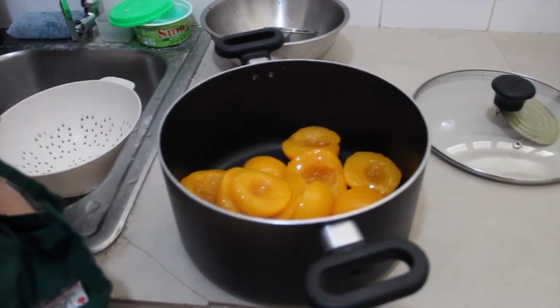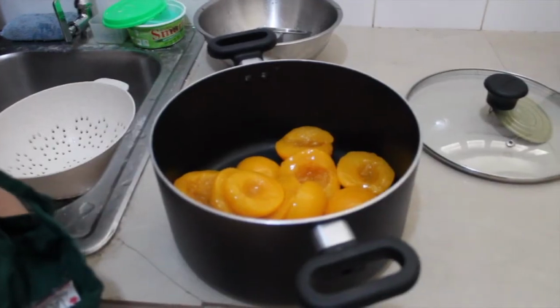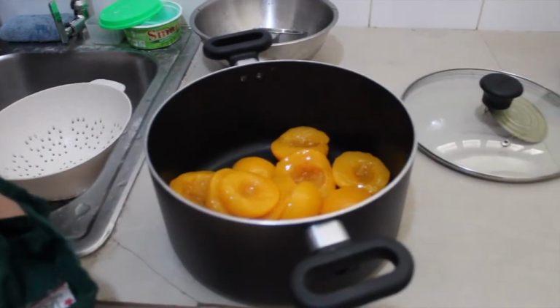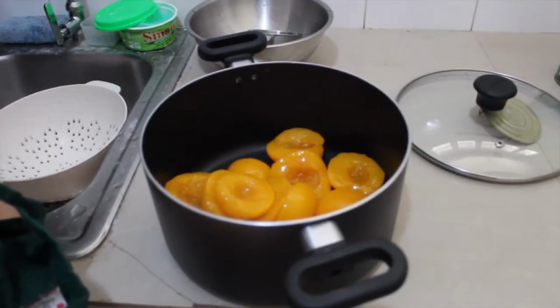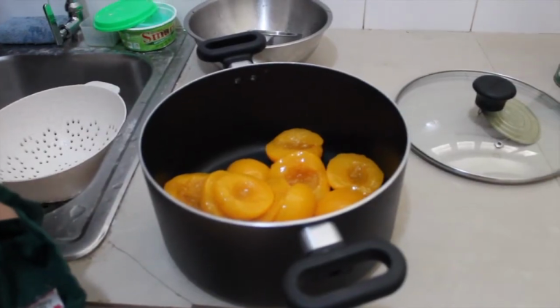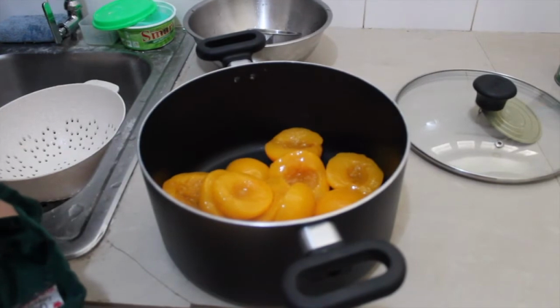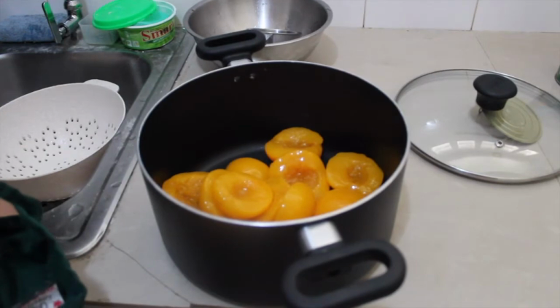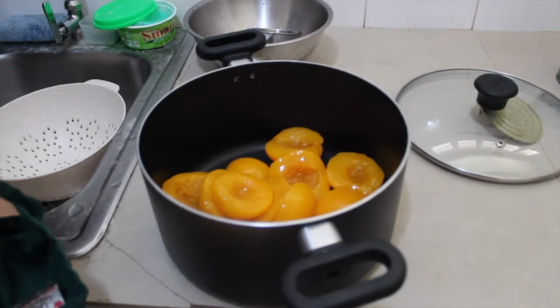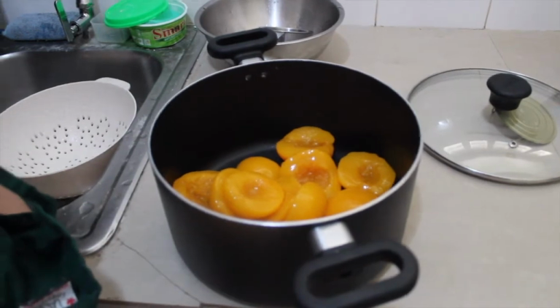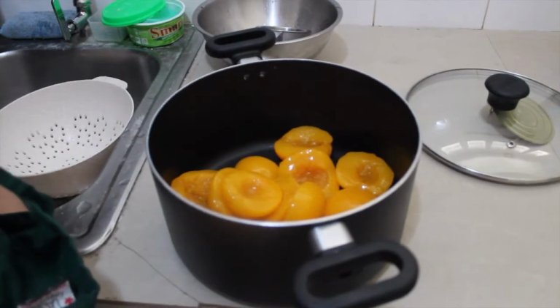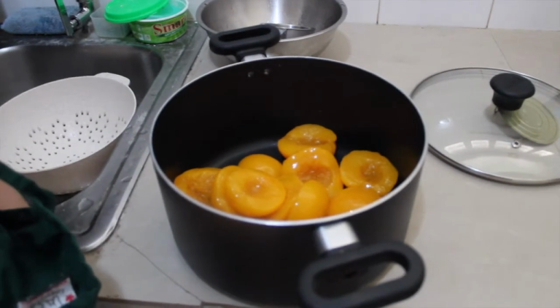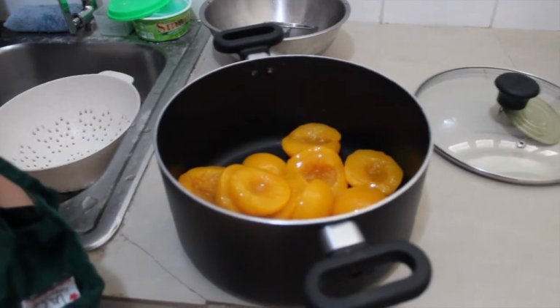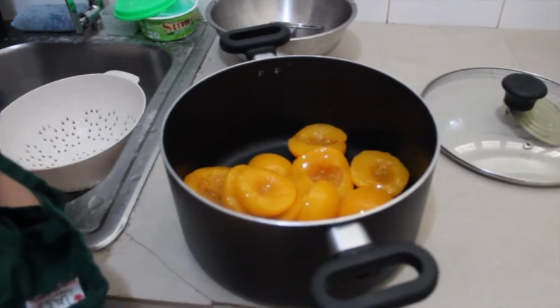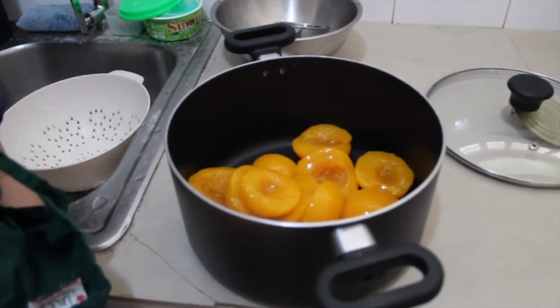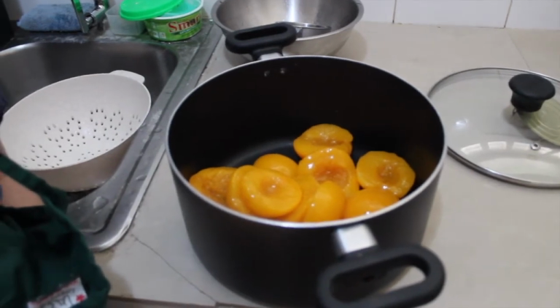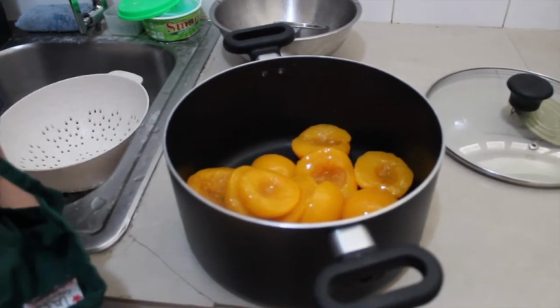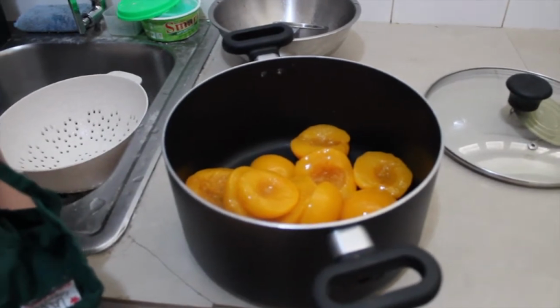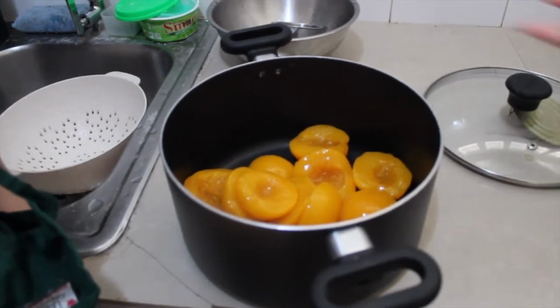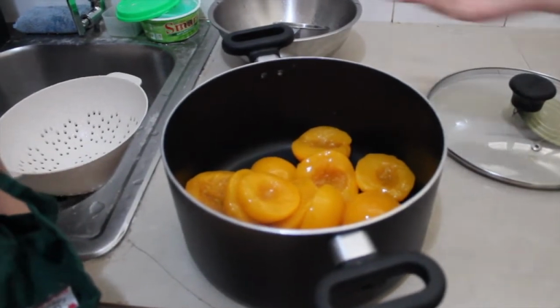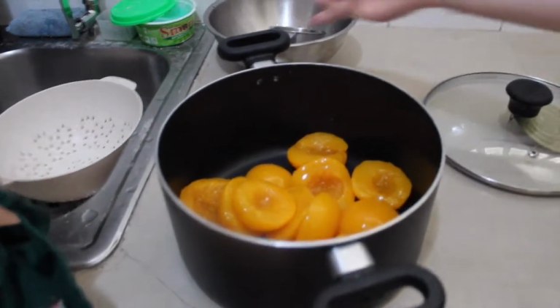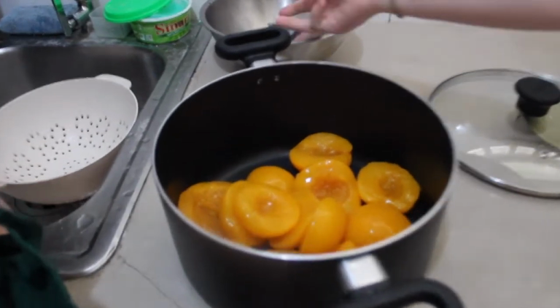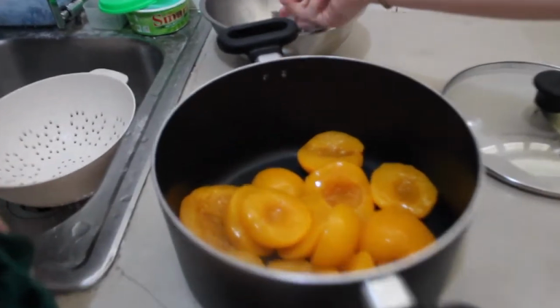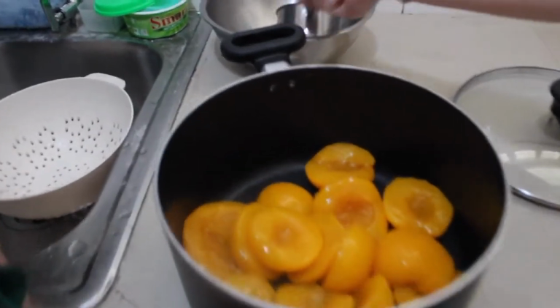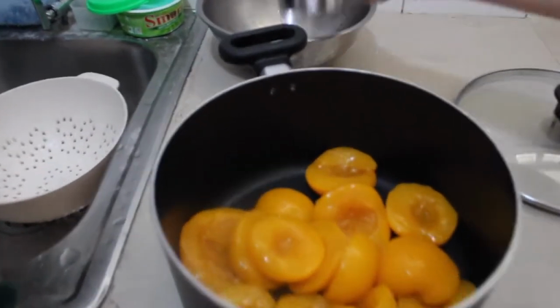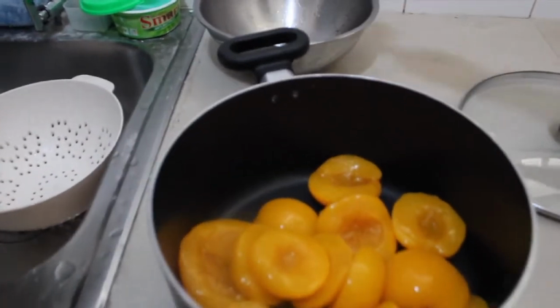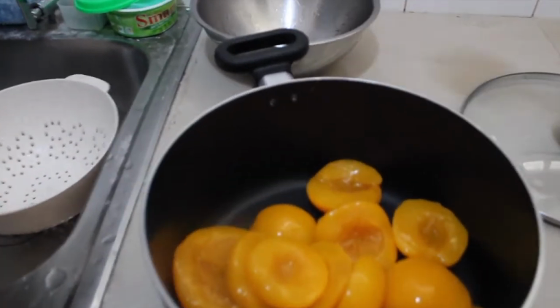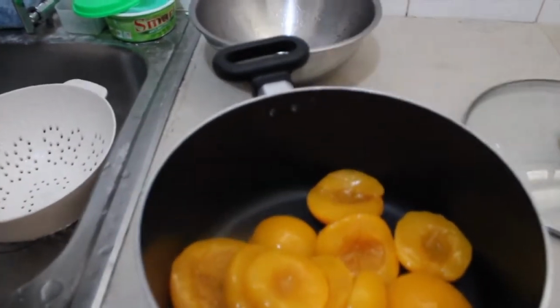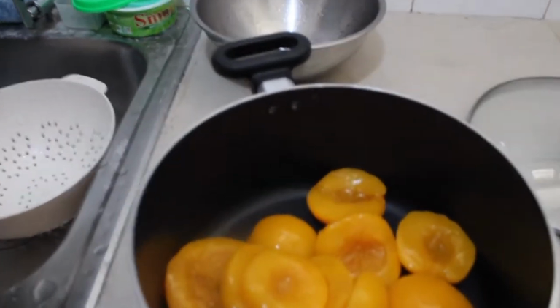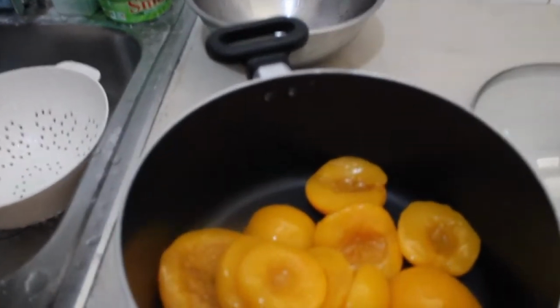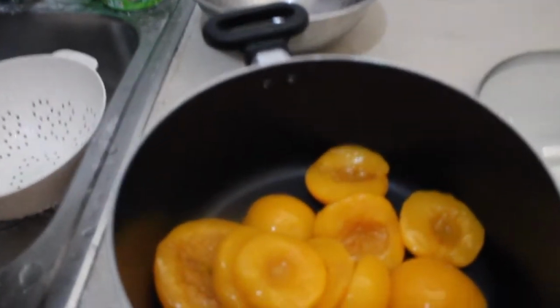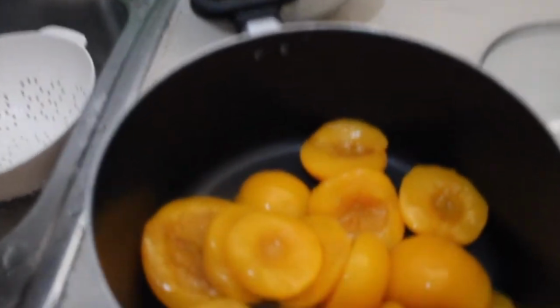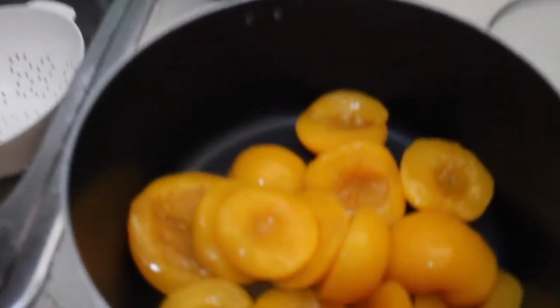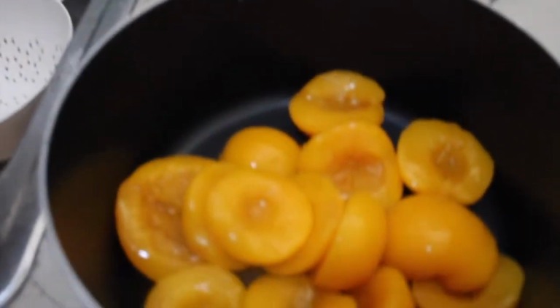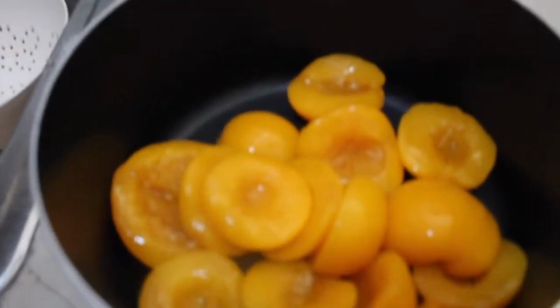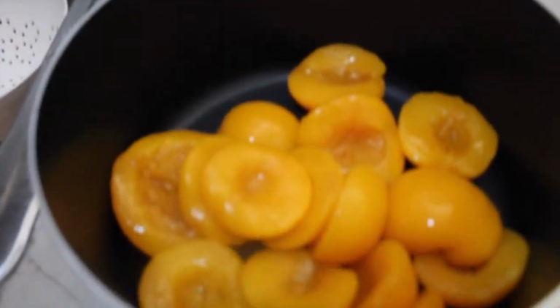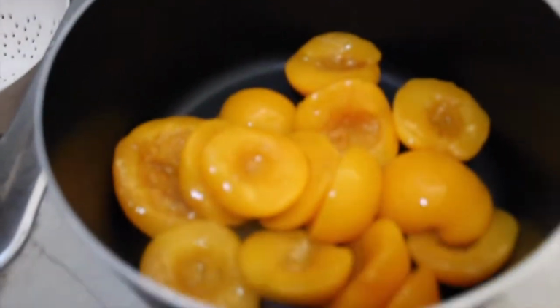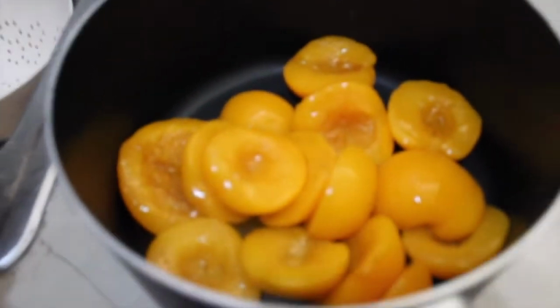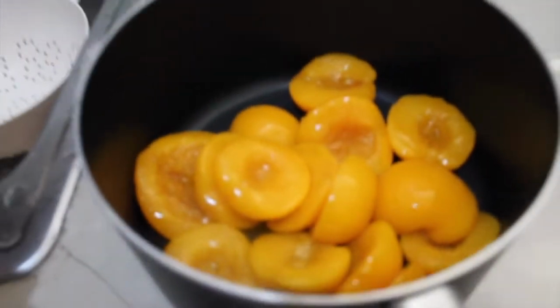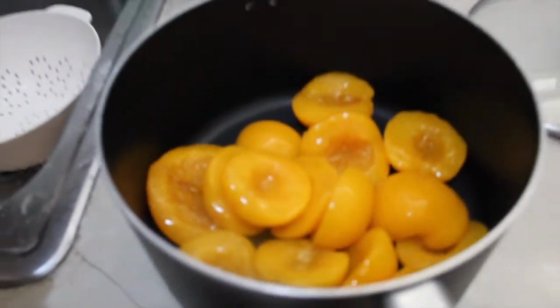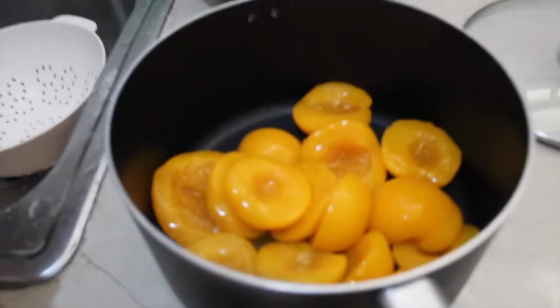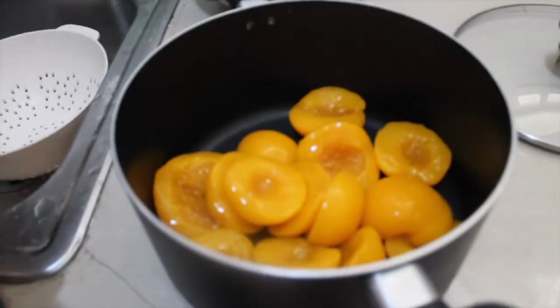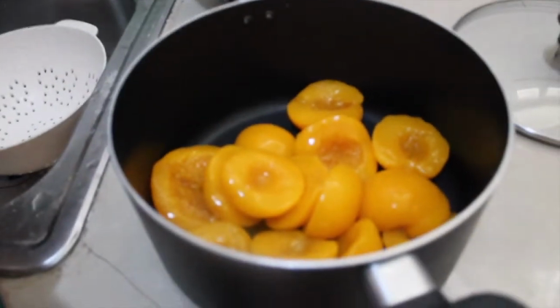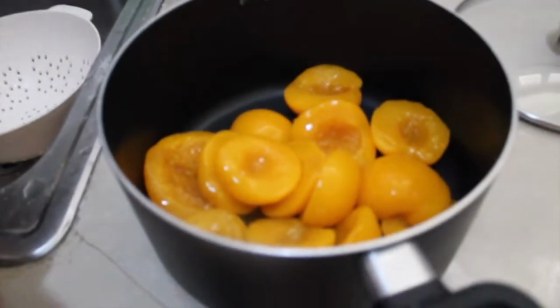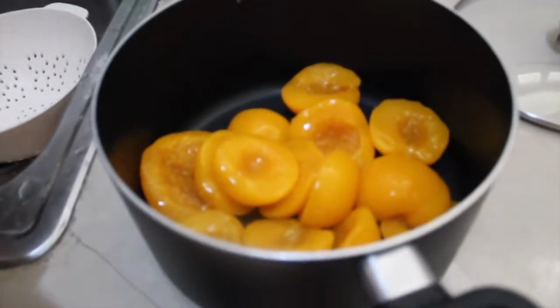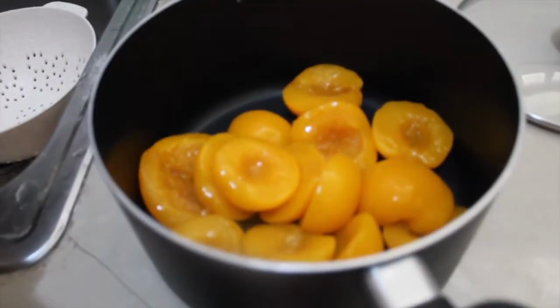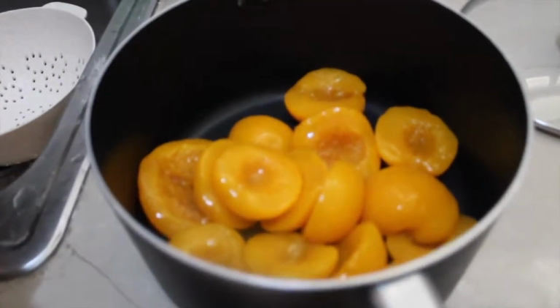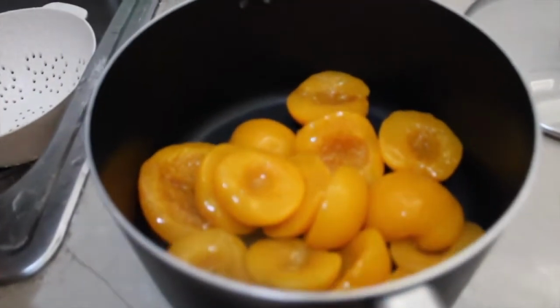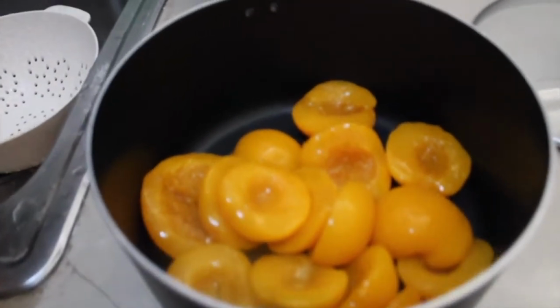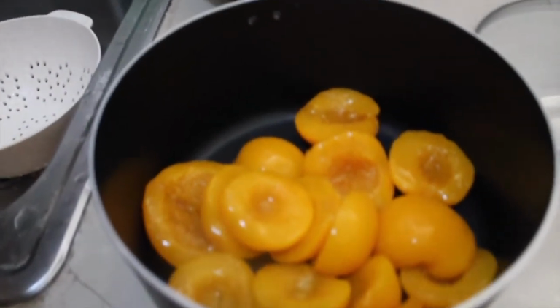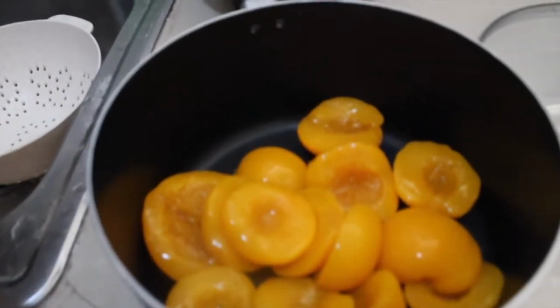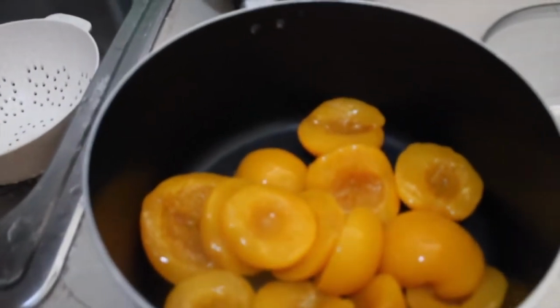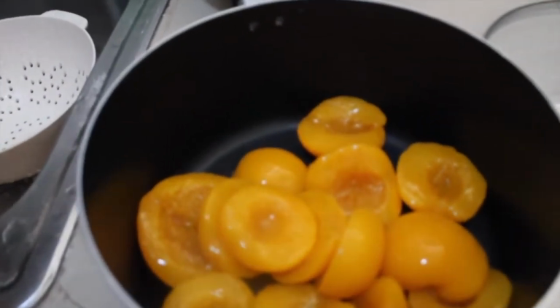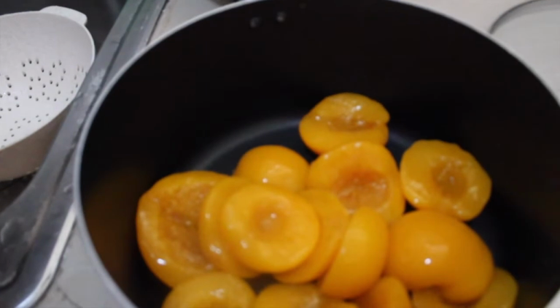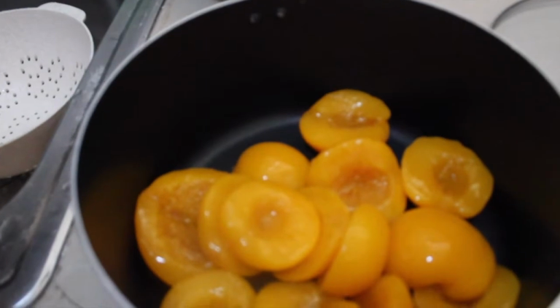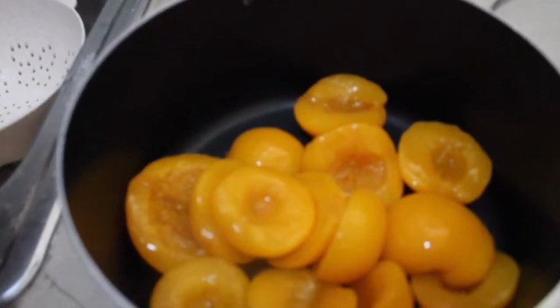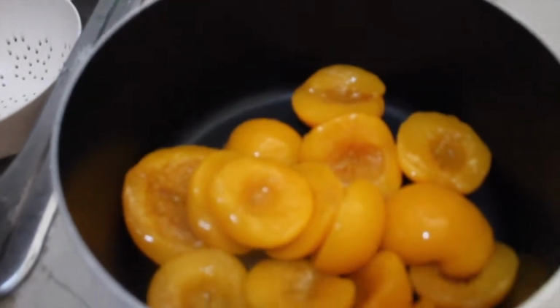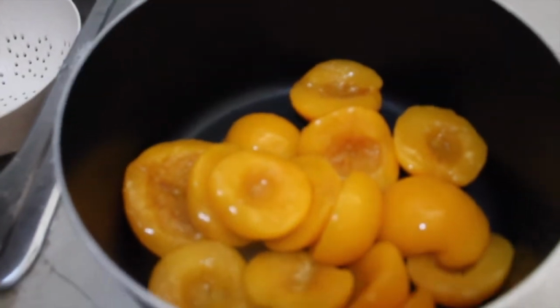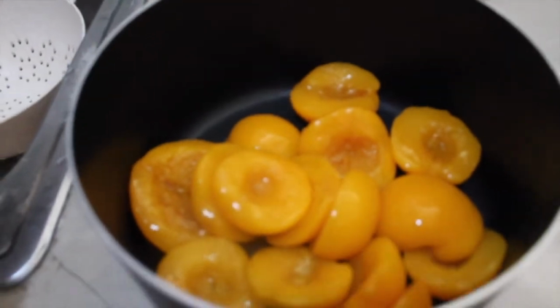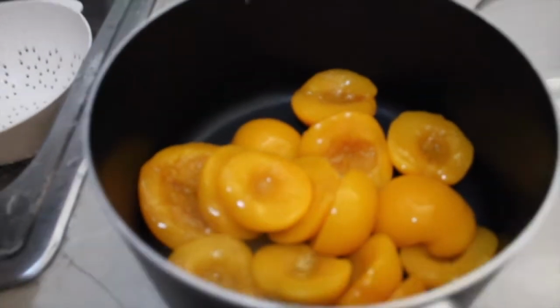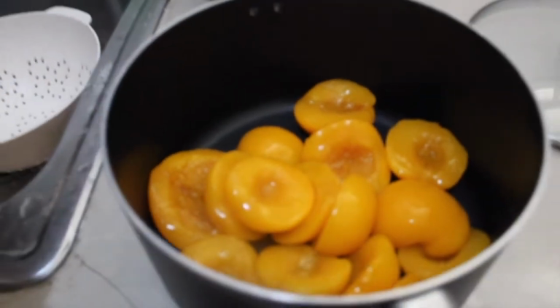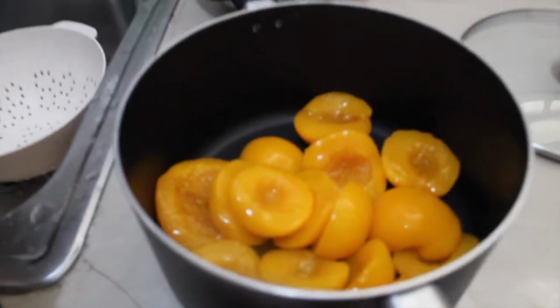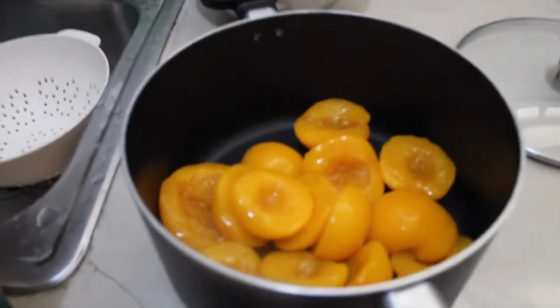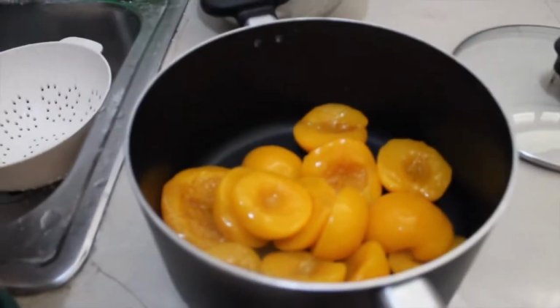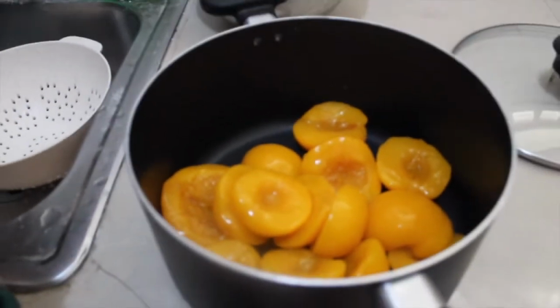Now in a saucepan, we put our peaches in the saucepan with 1 cup of sugar.